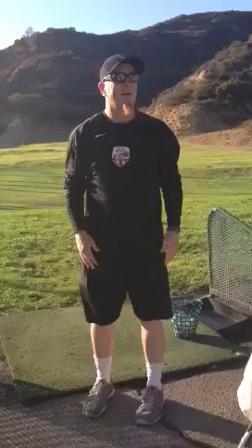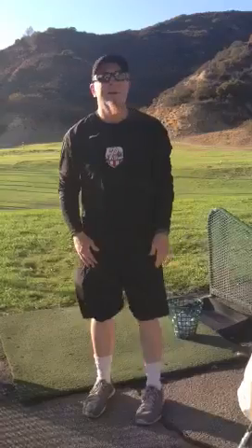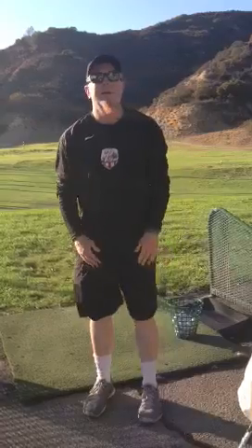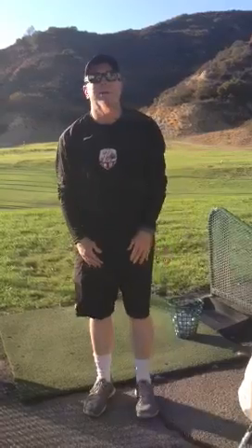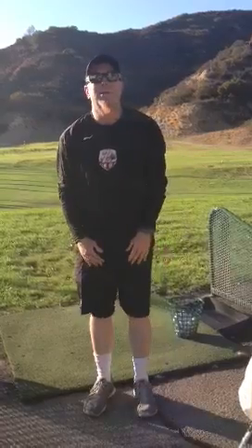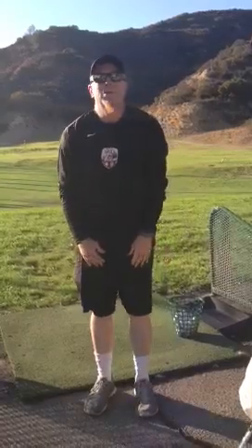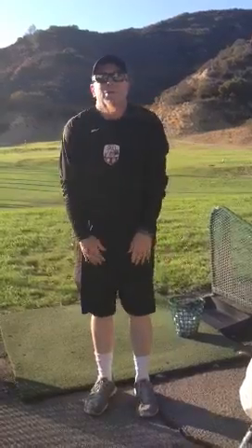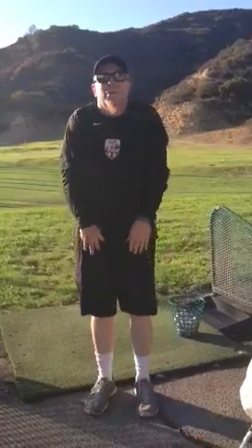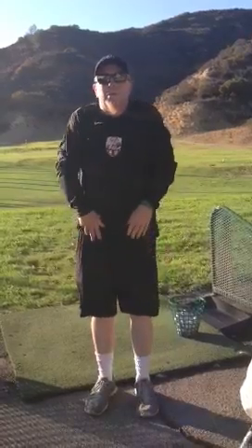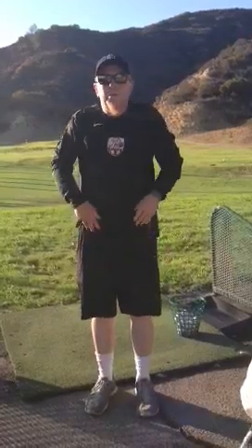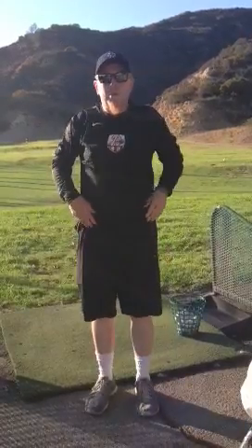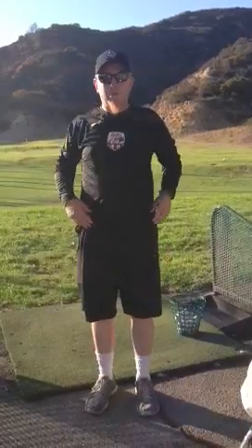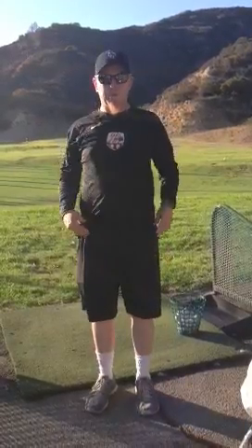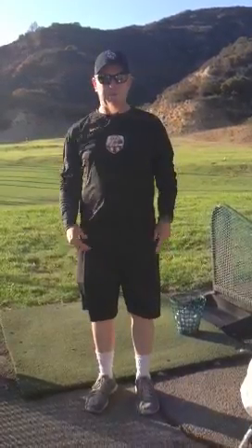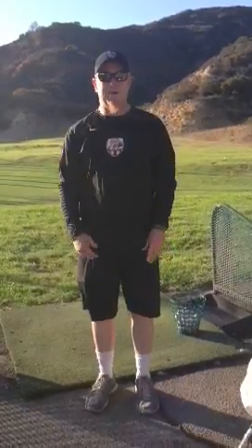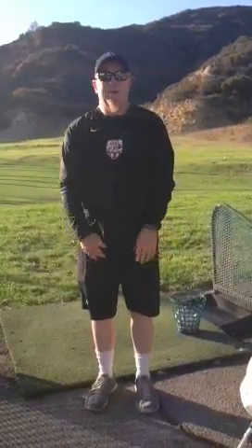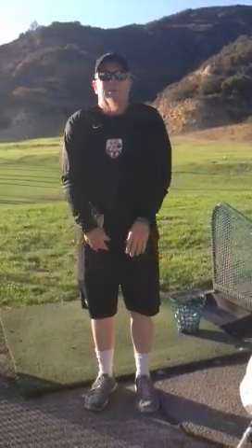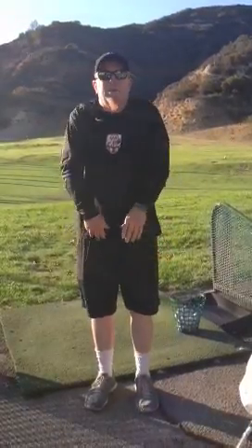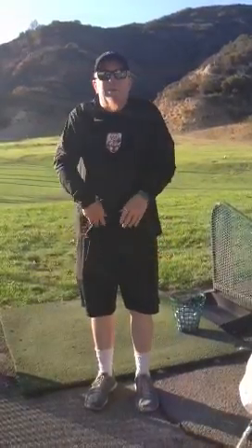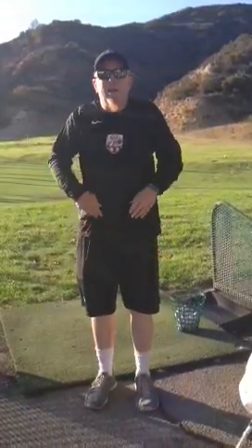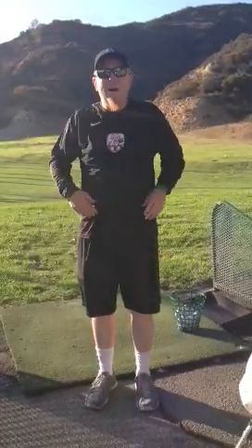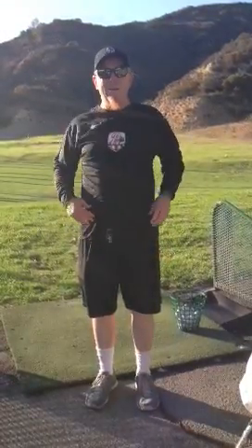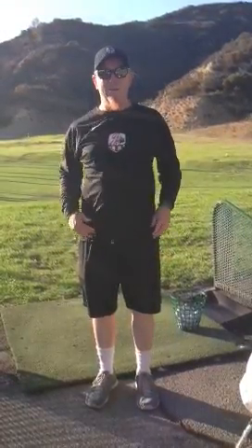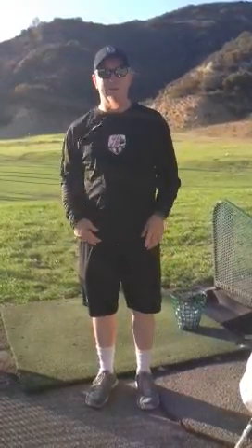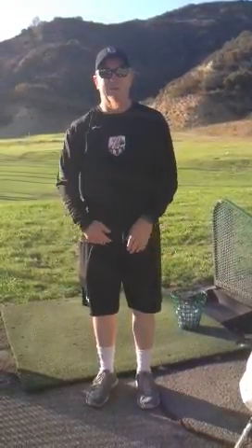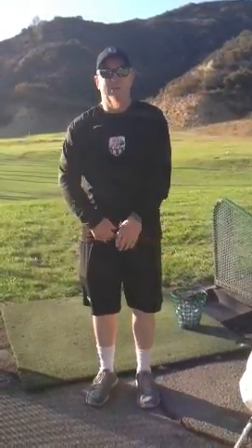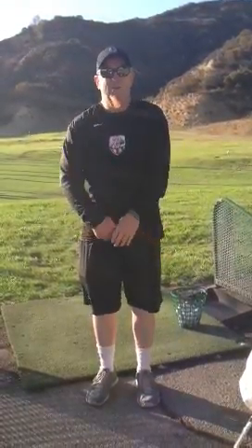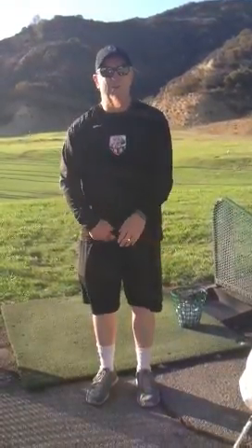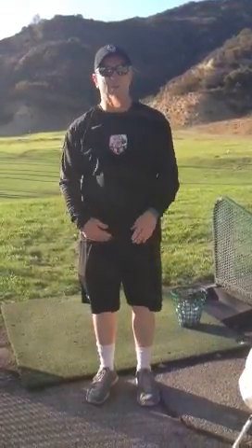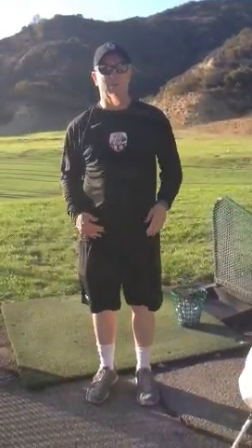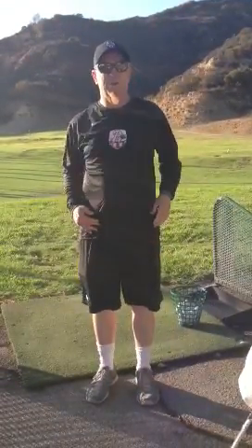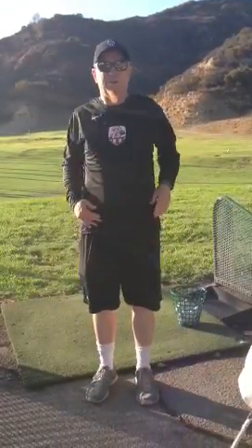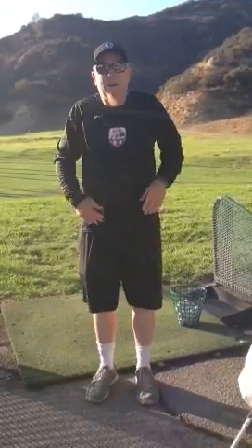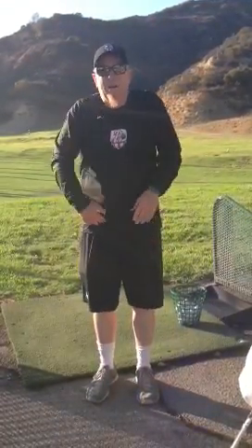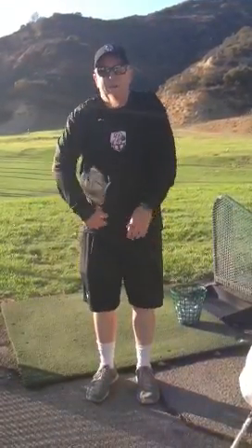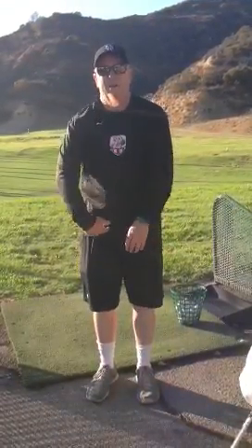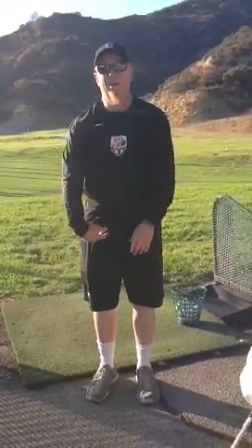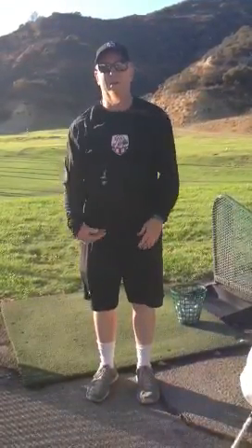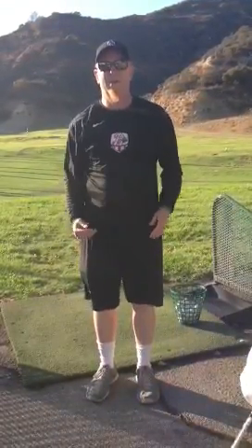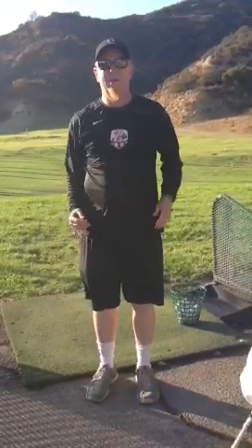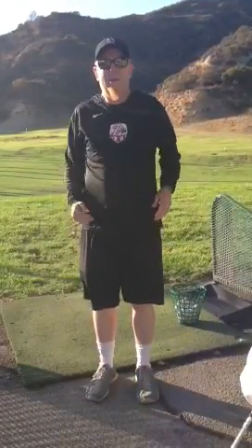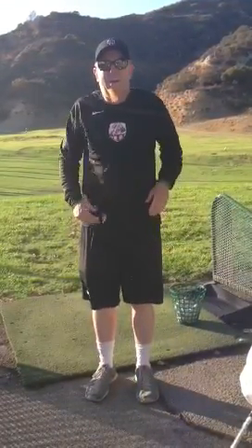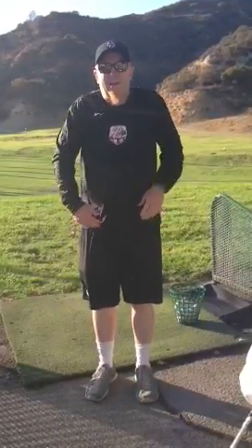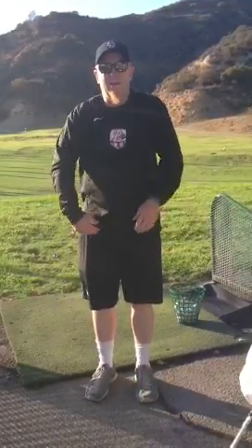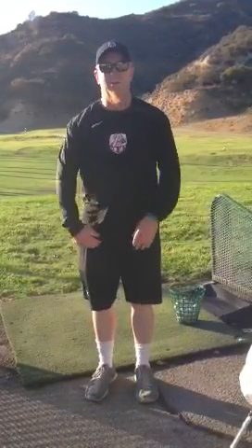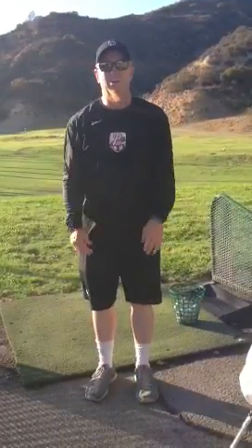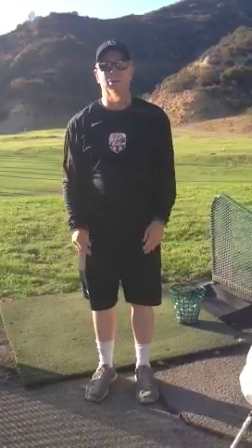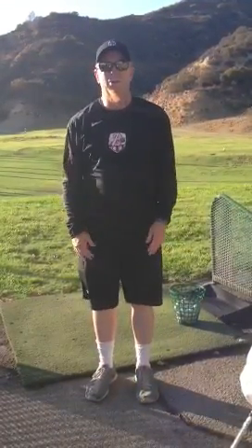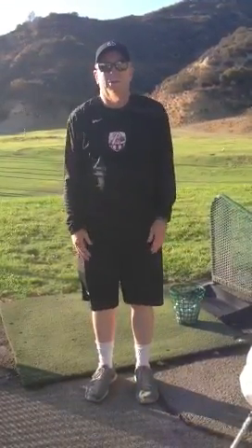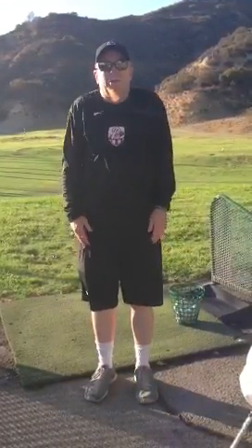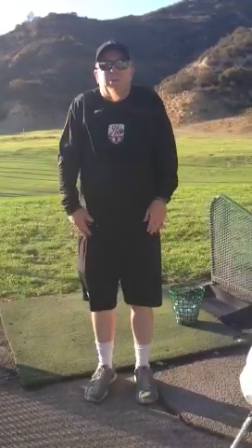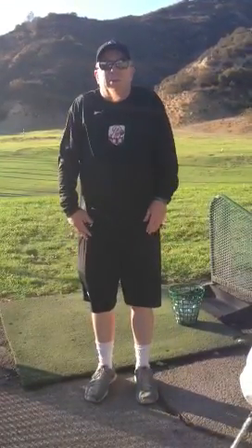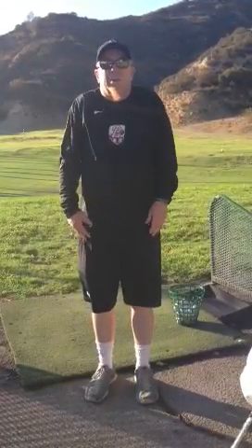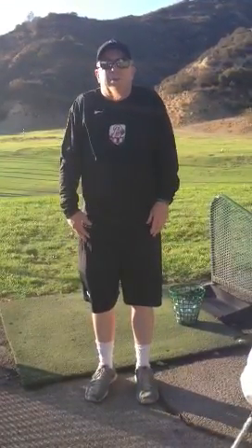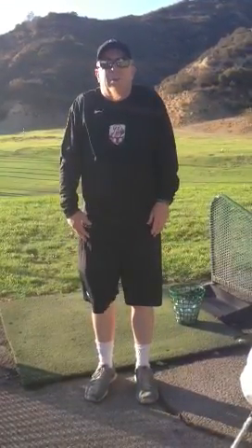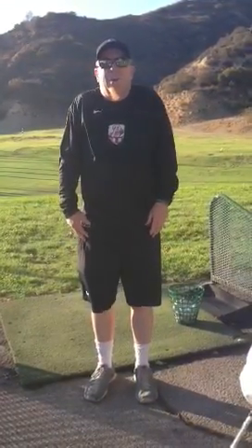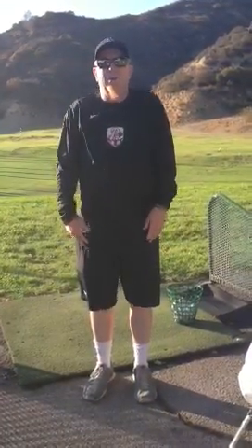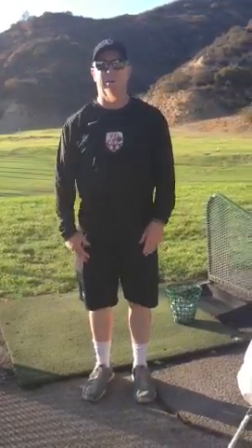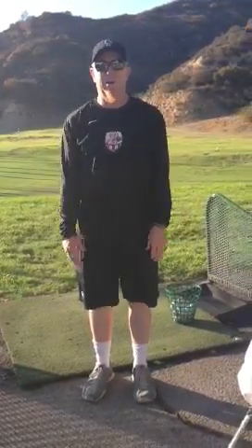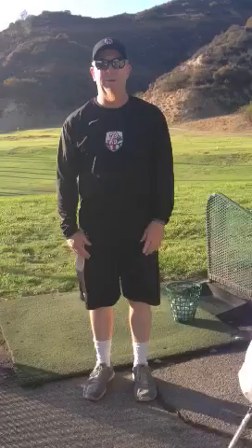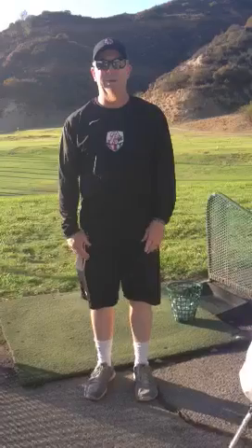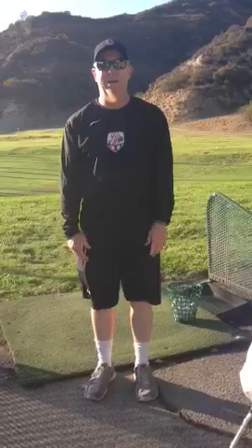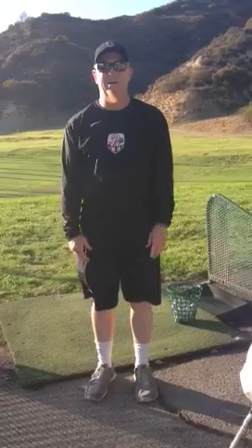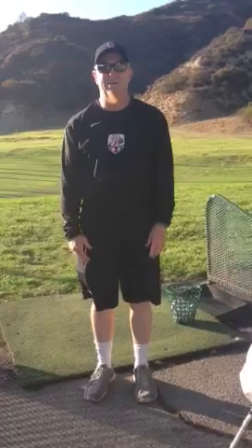Then we do shoulder circles backwards five, forwards five. We do shoulder shrugs five, up and down.